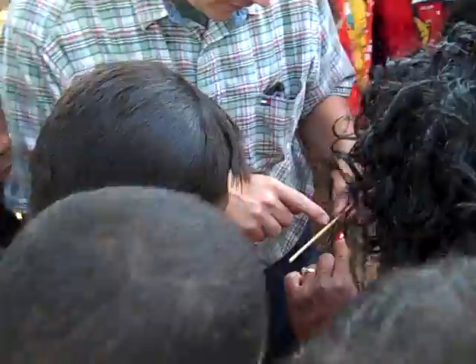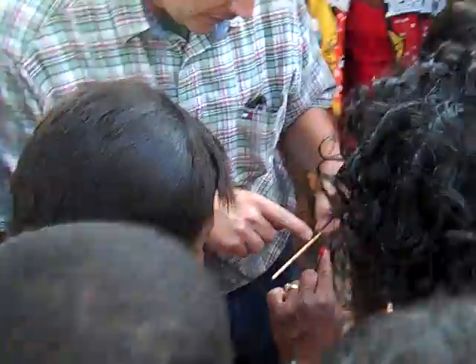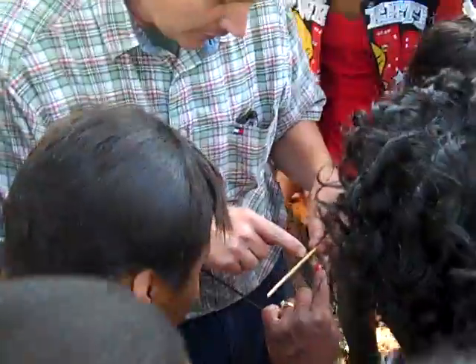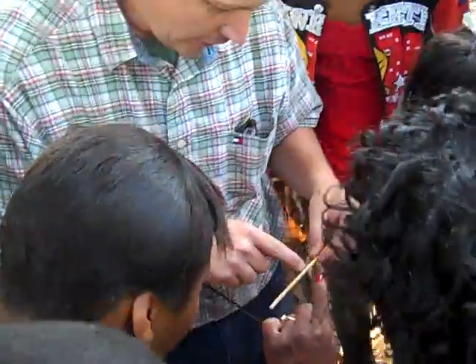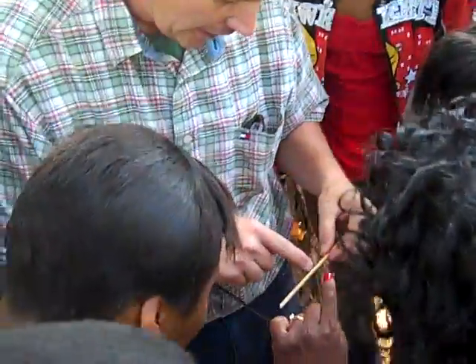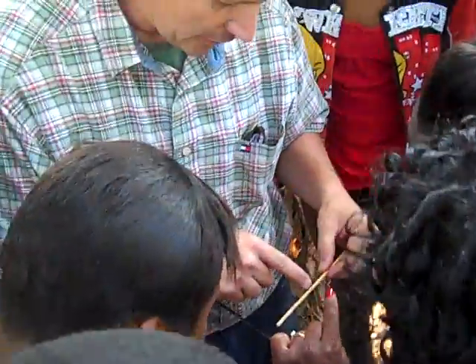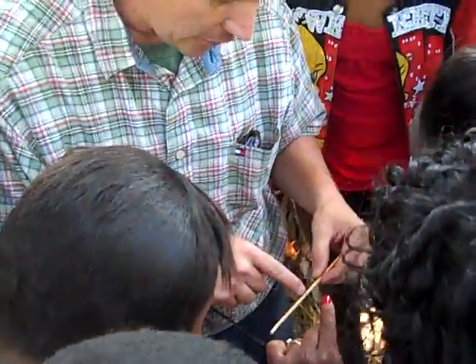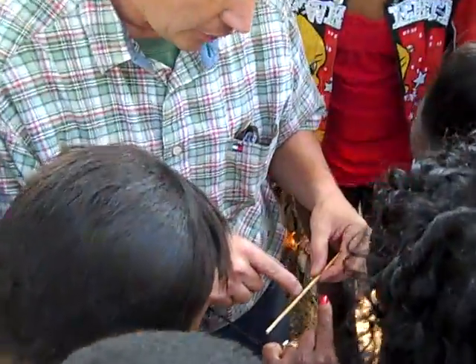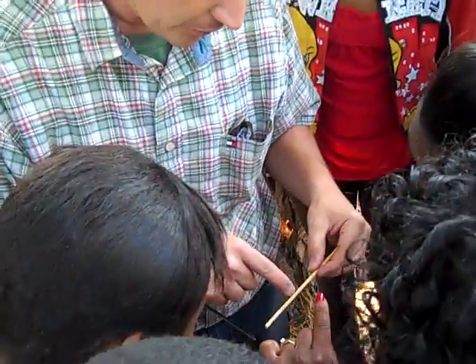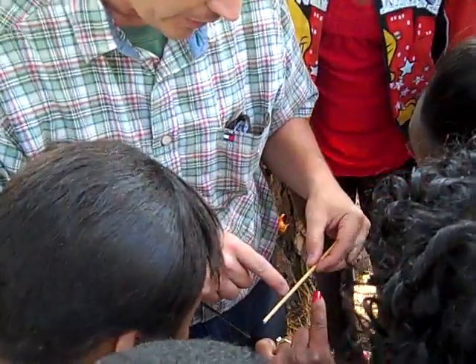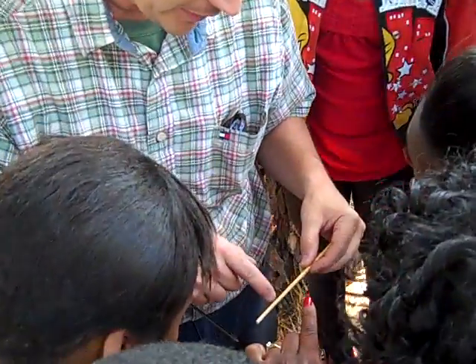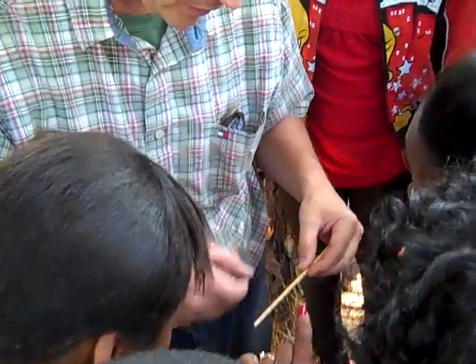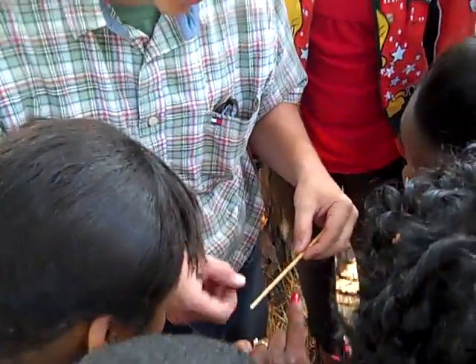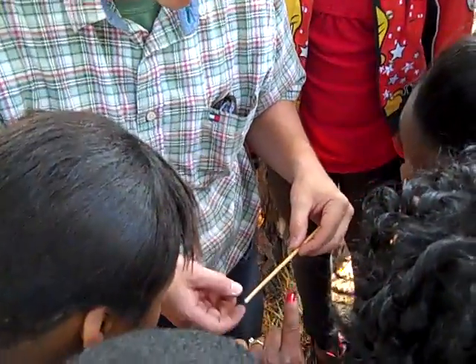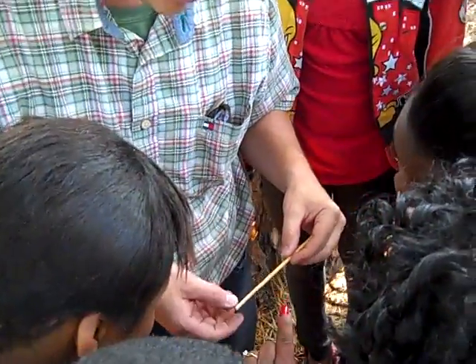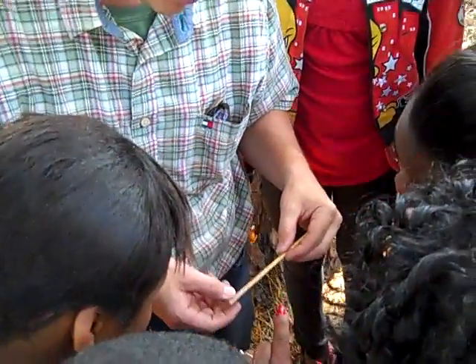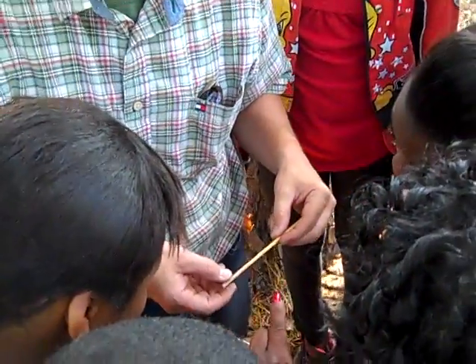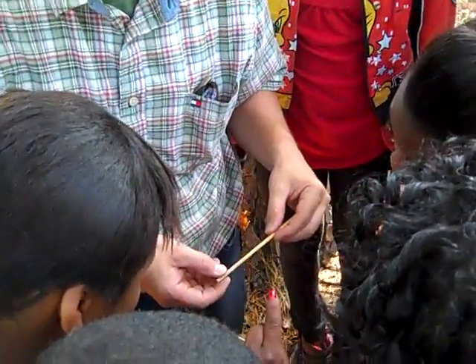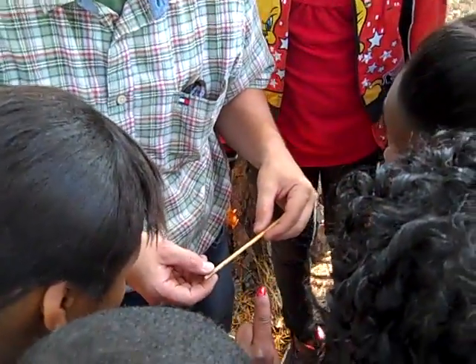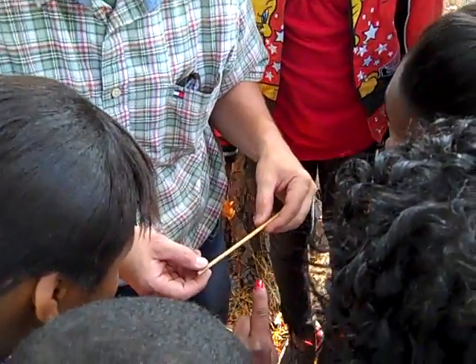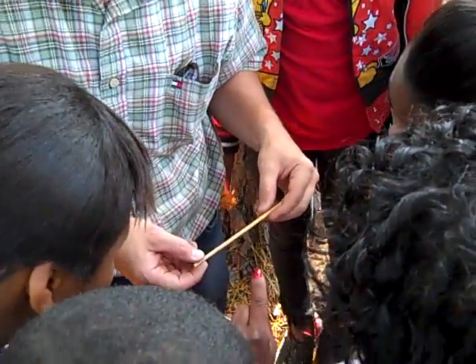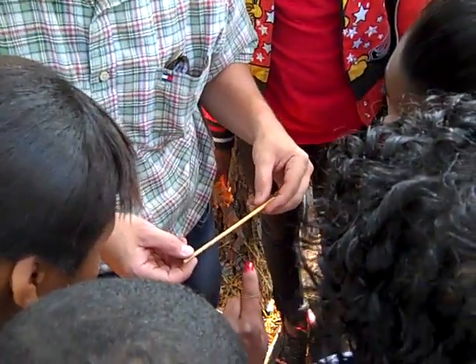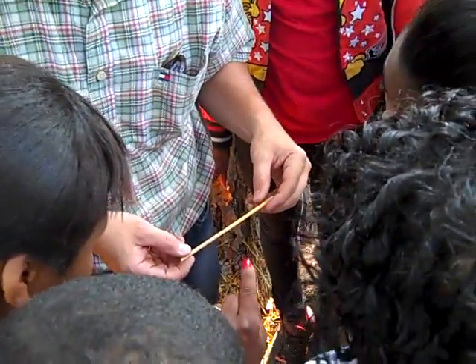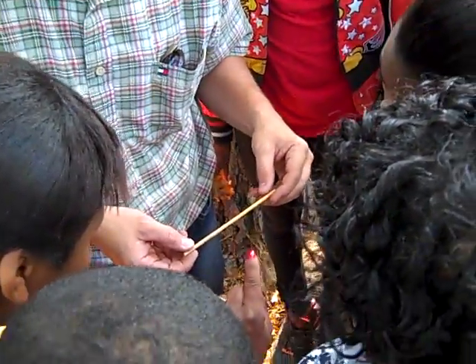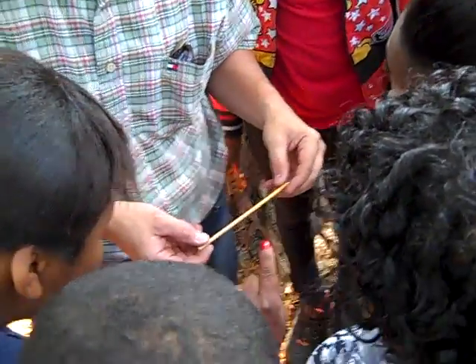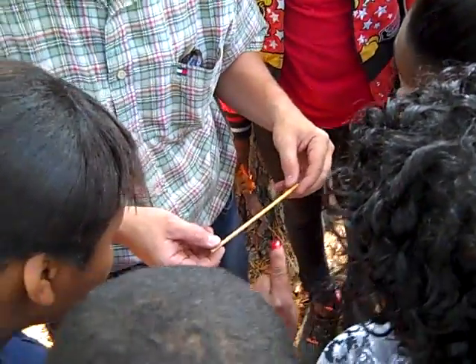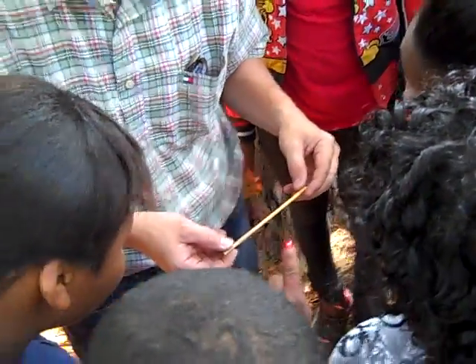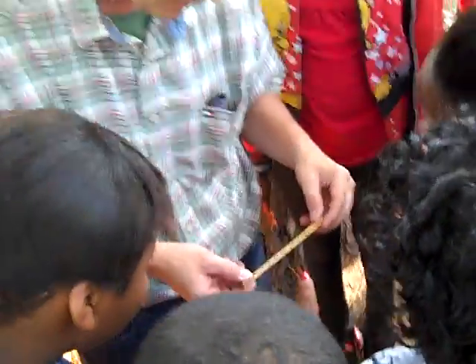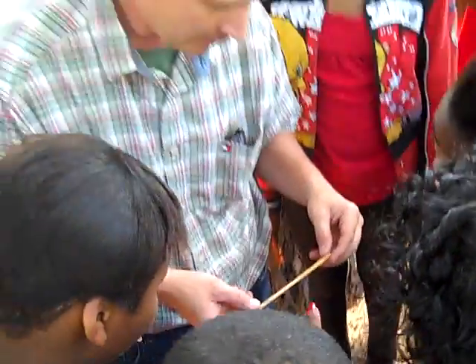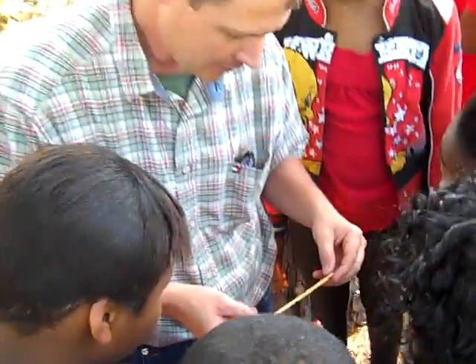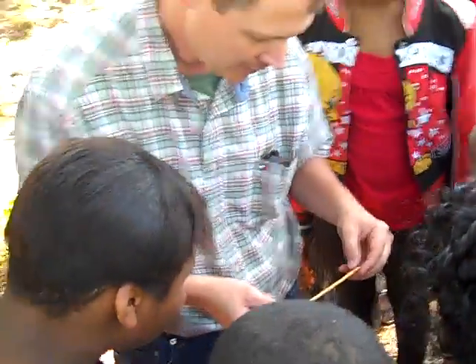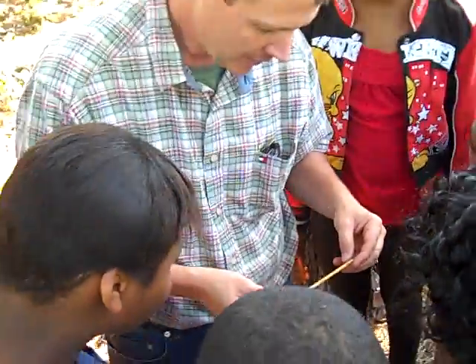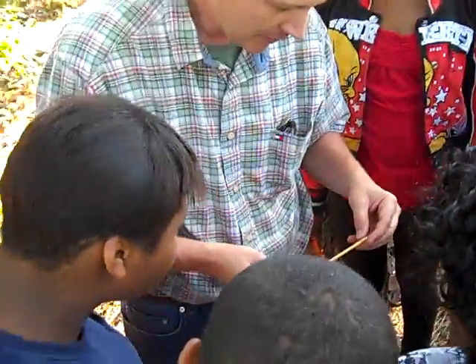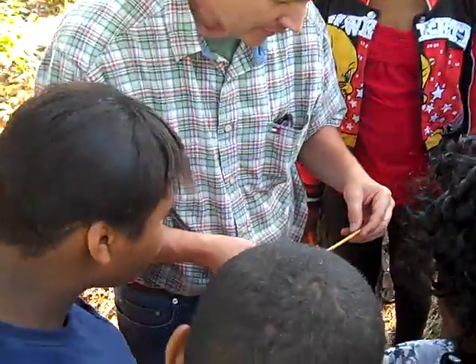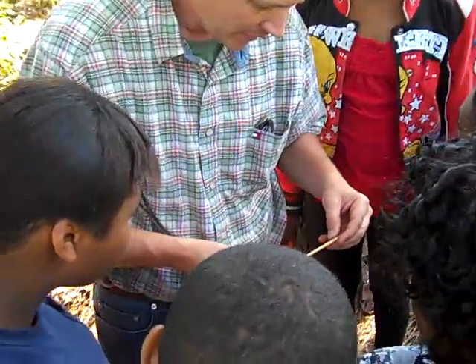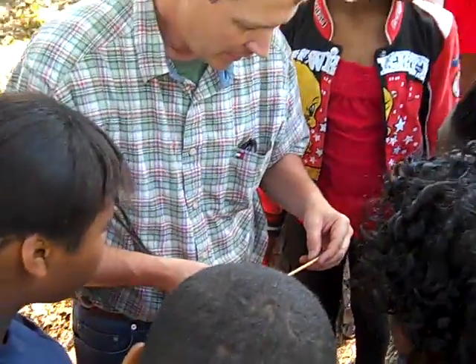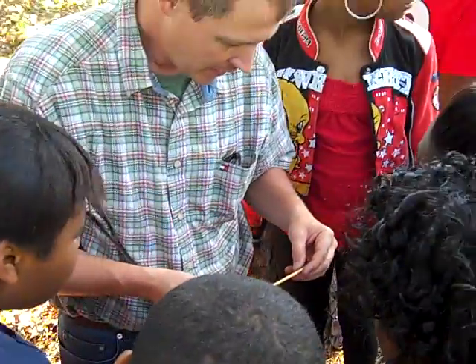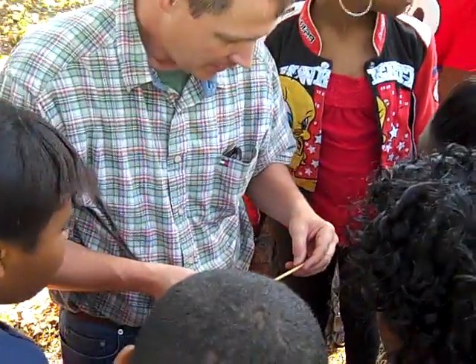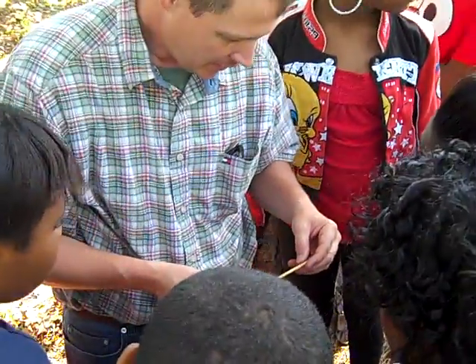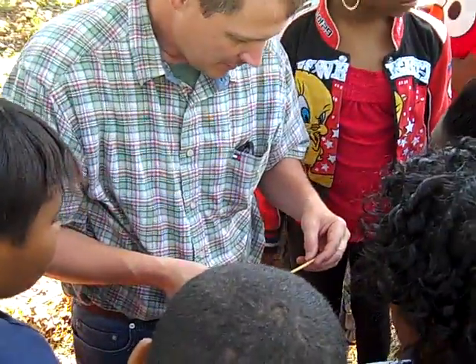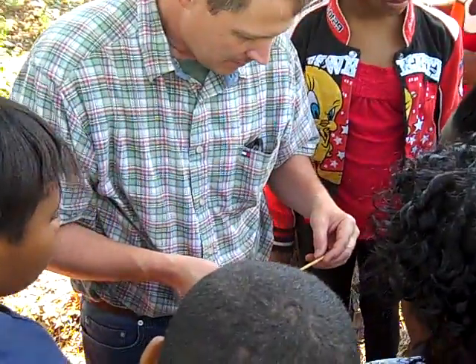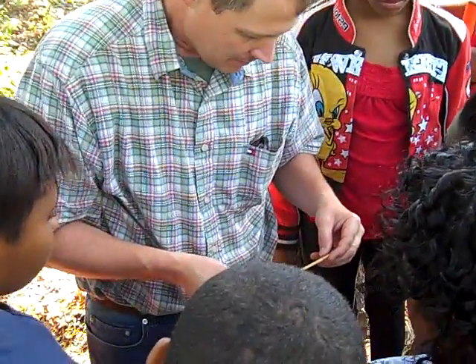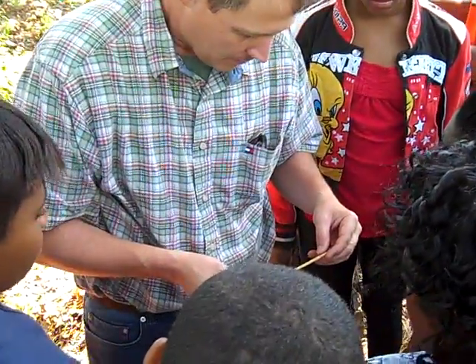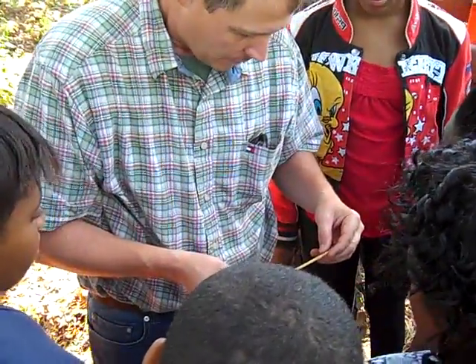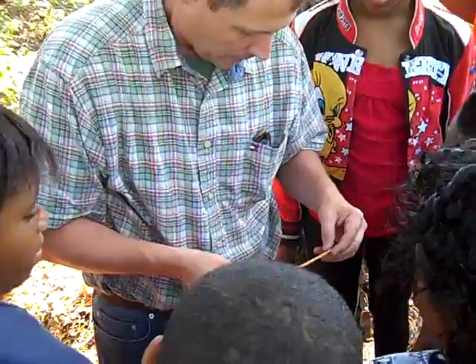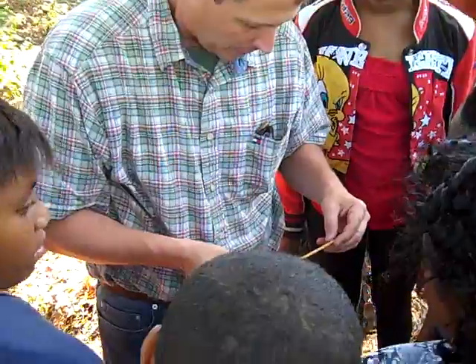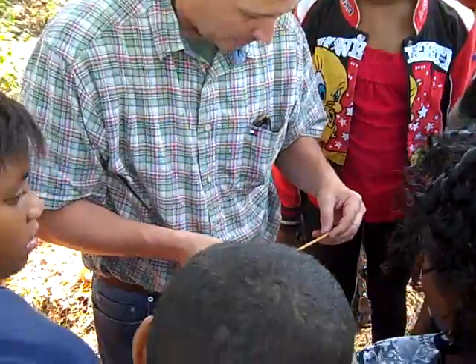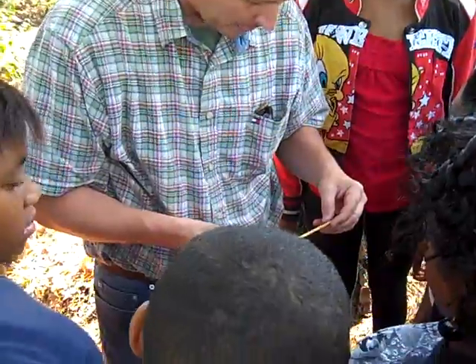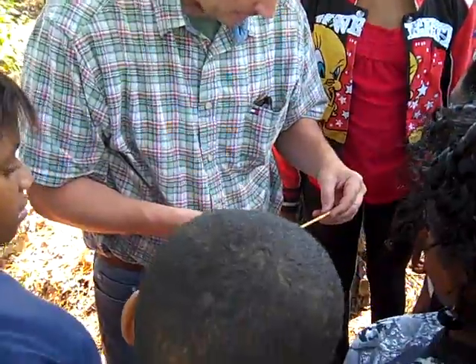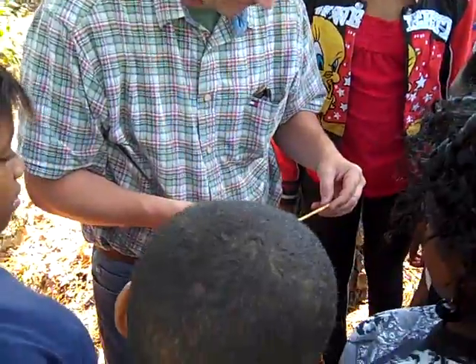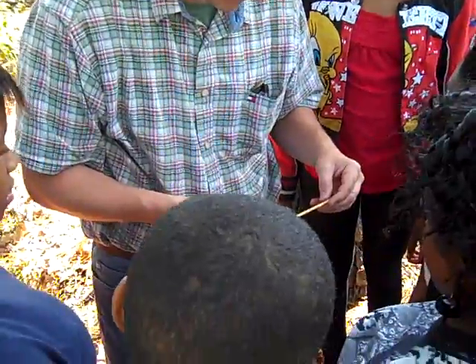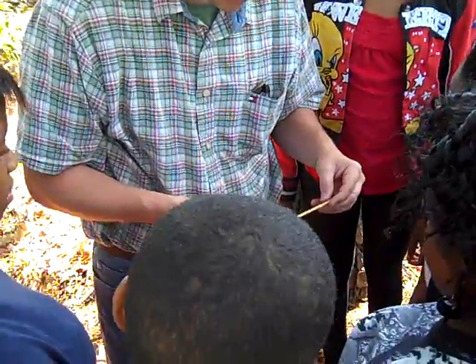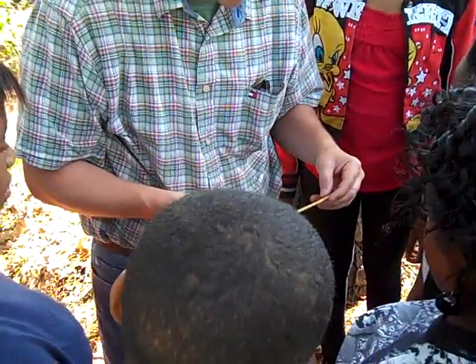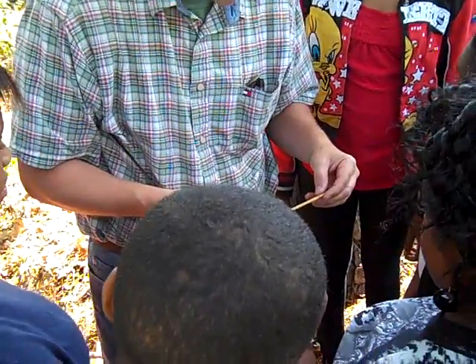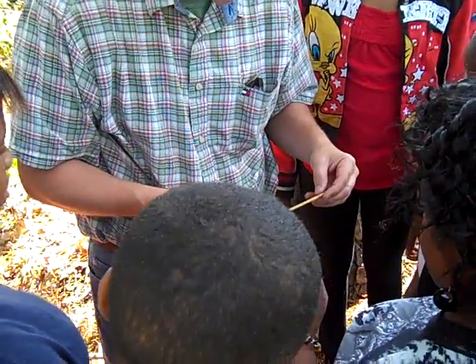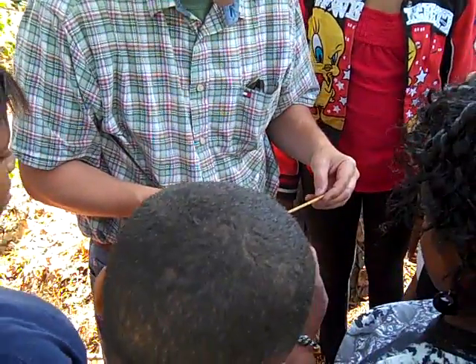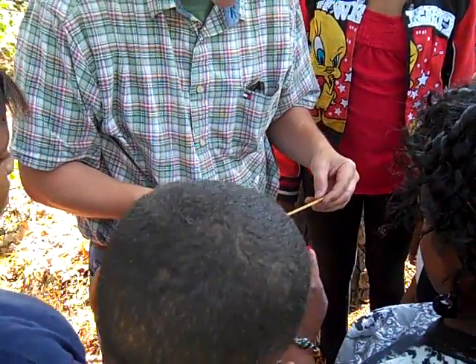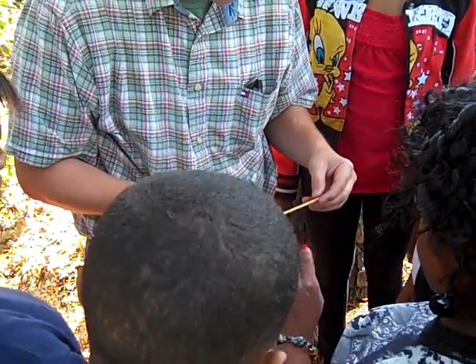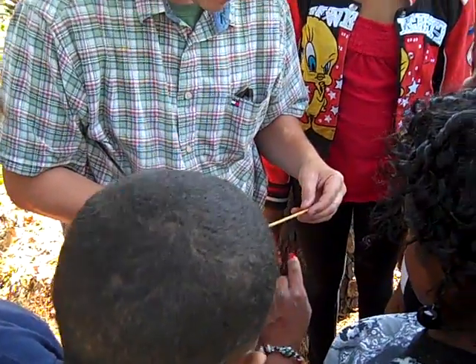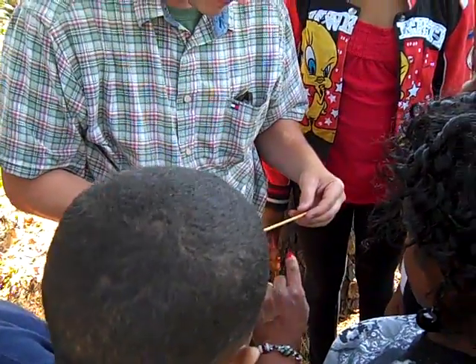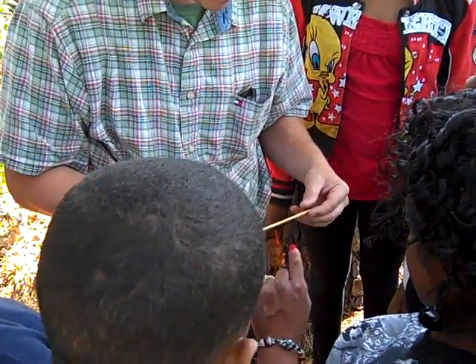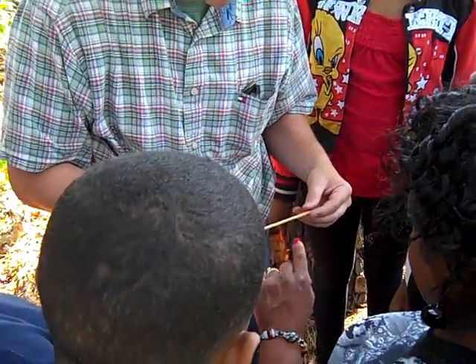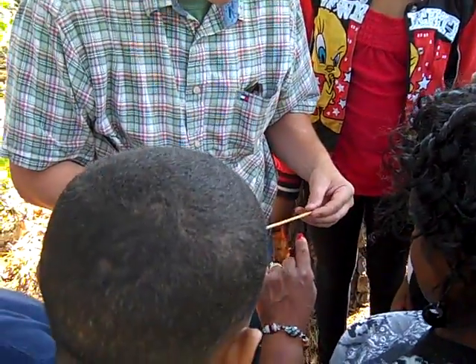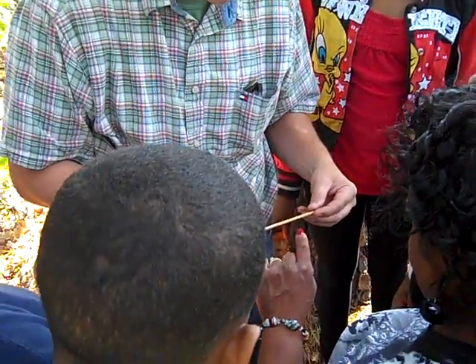You can count the growth rings to determine the growth rate of the tree. Look at that, that's cool!